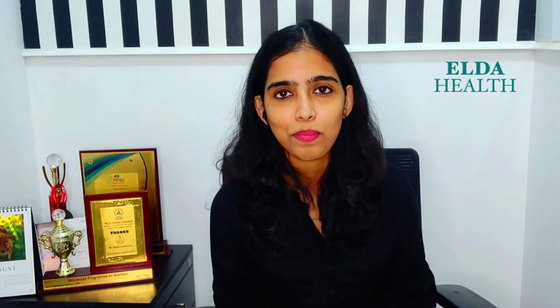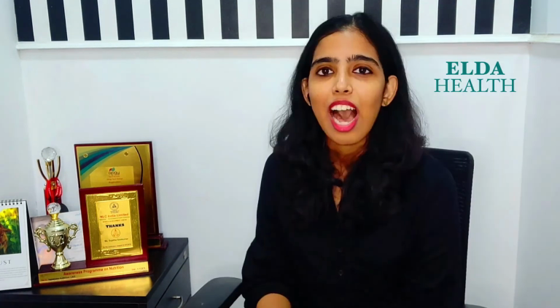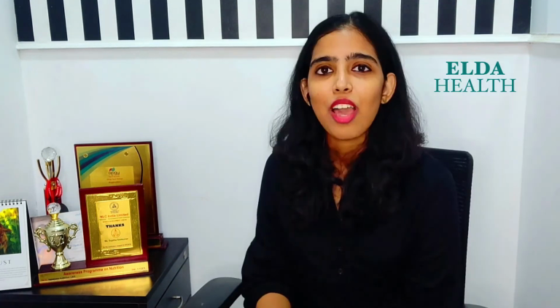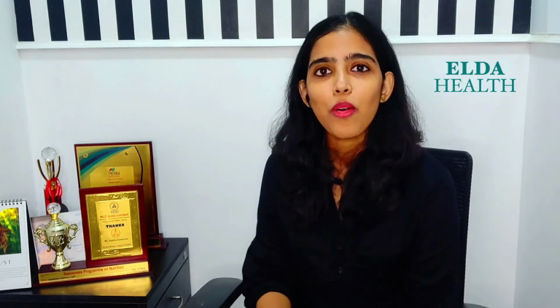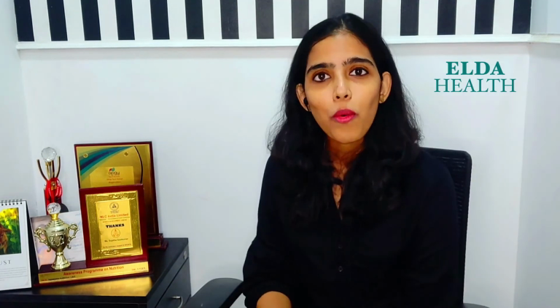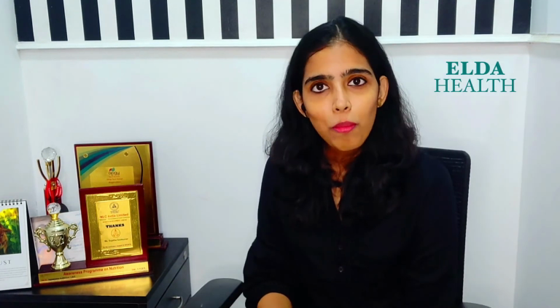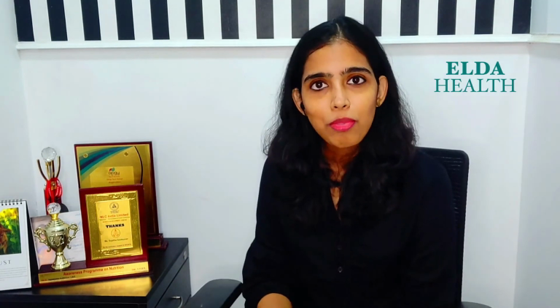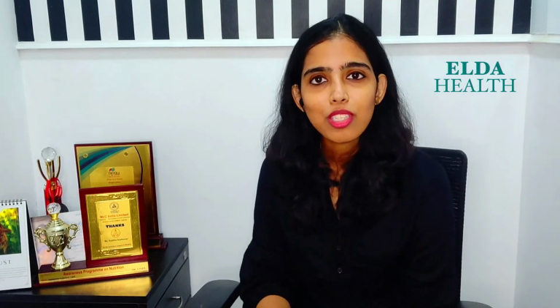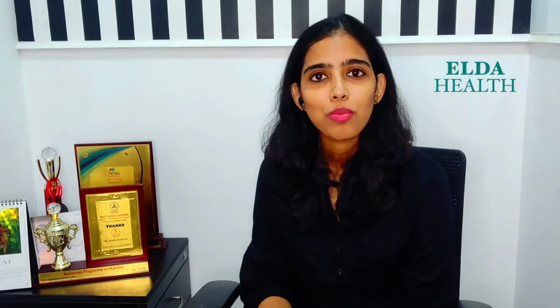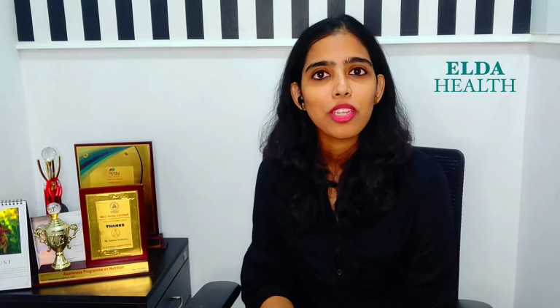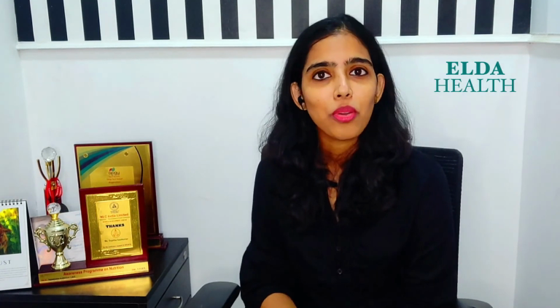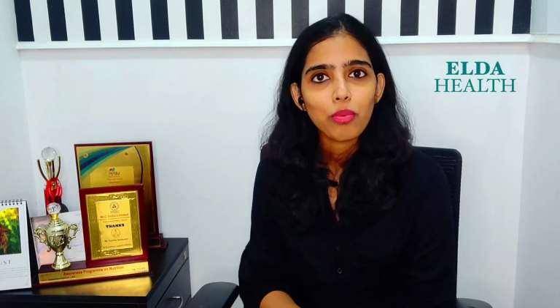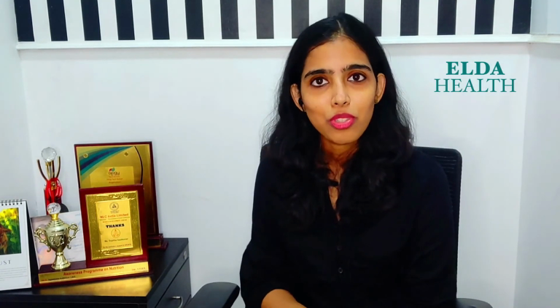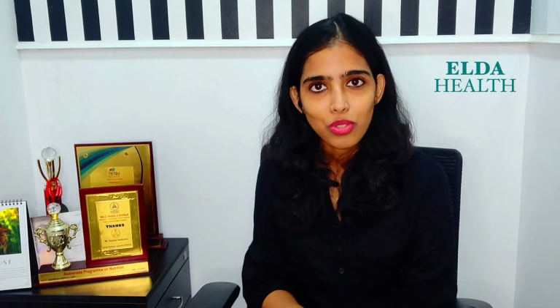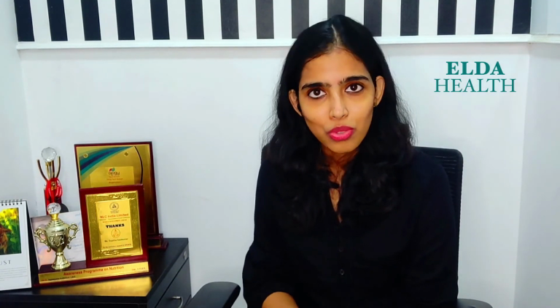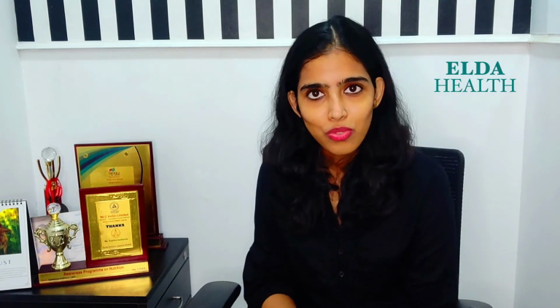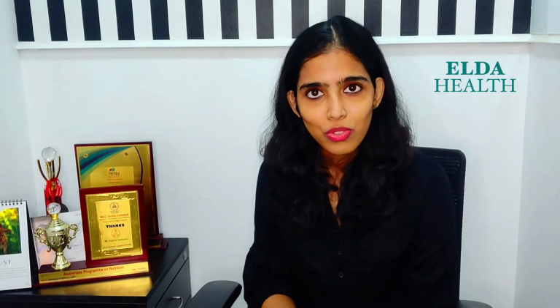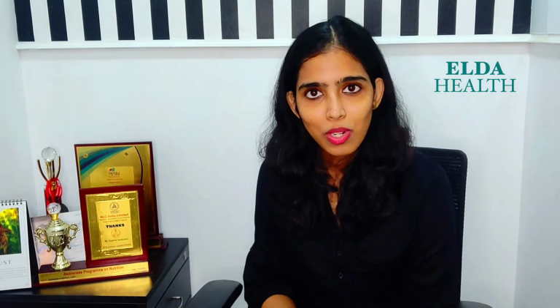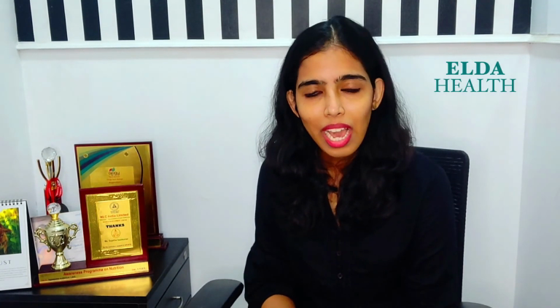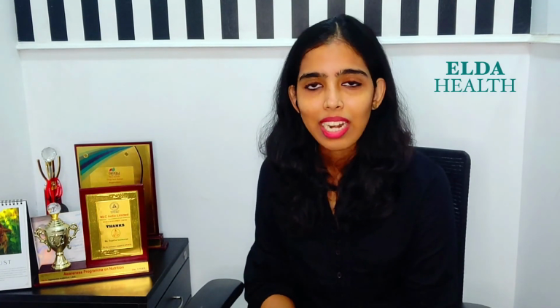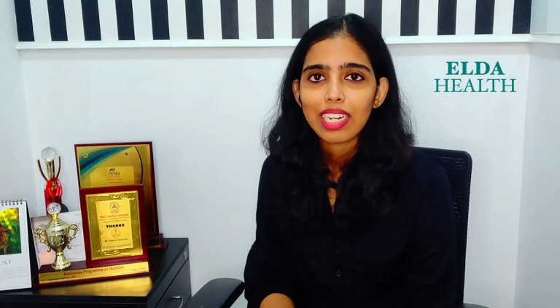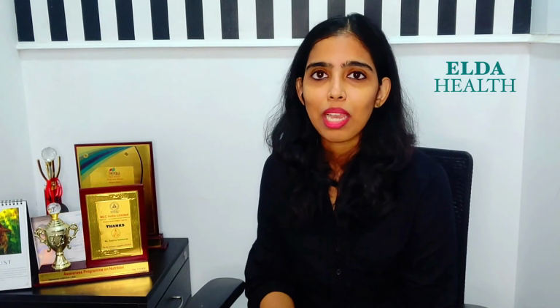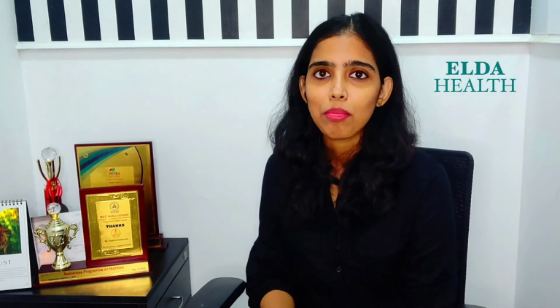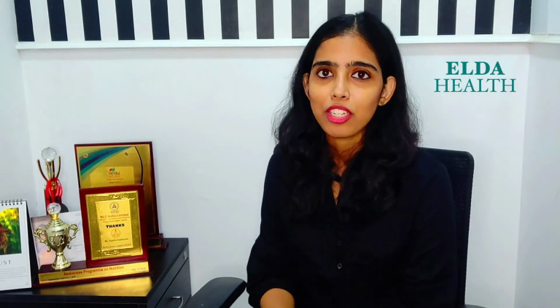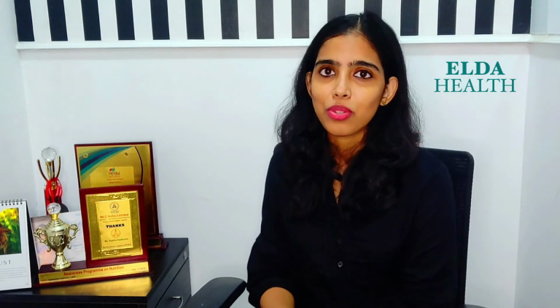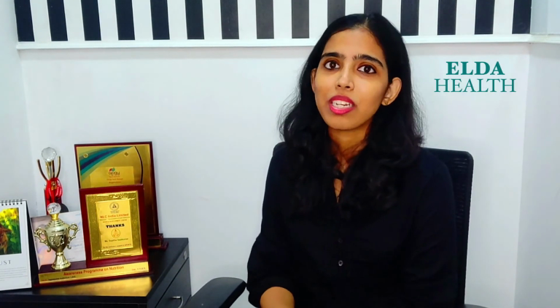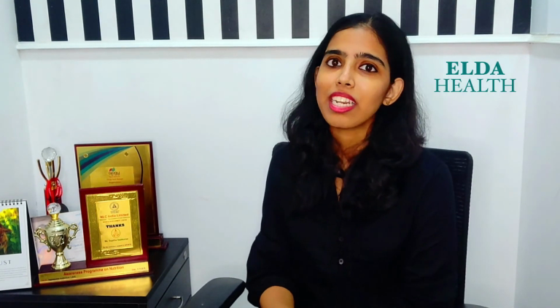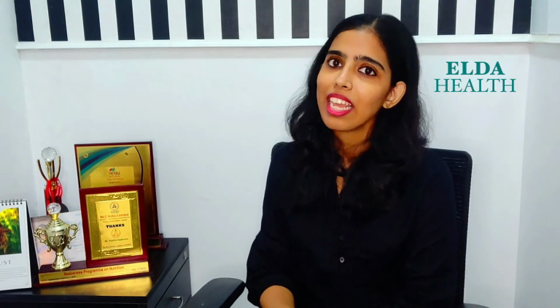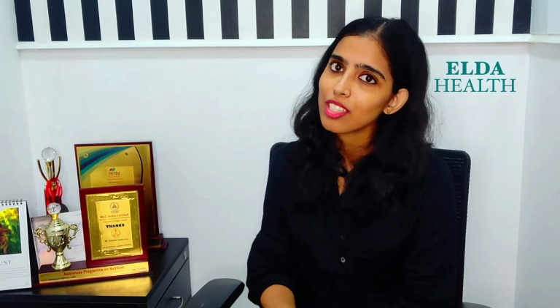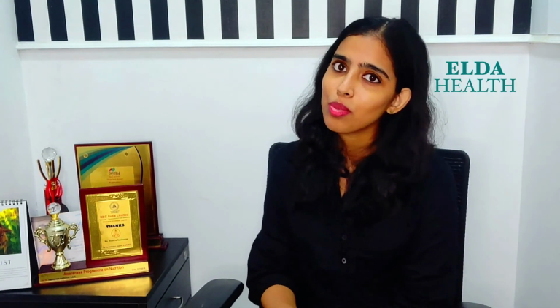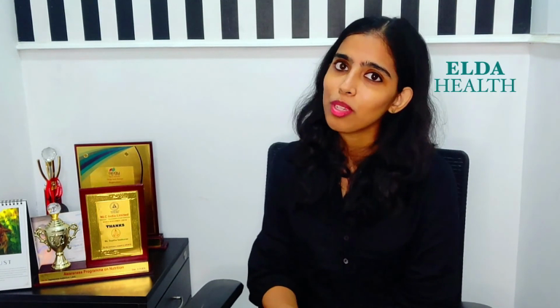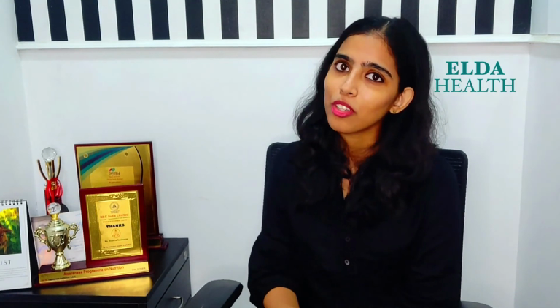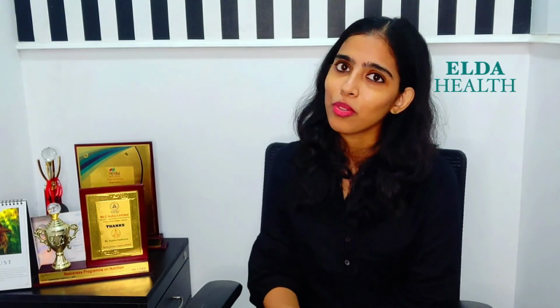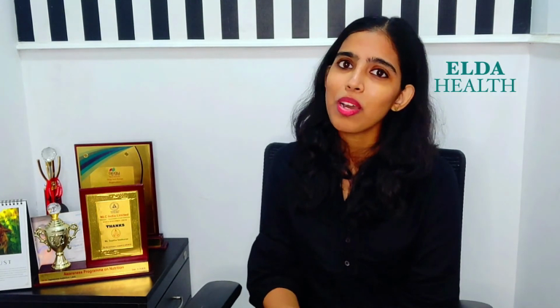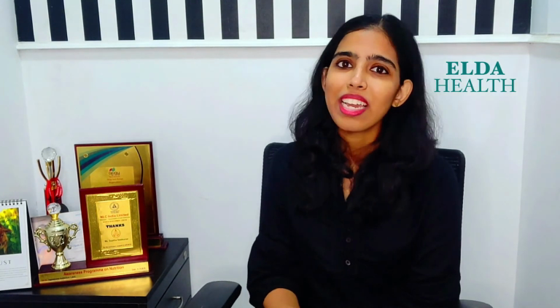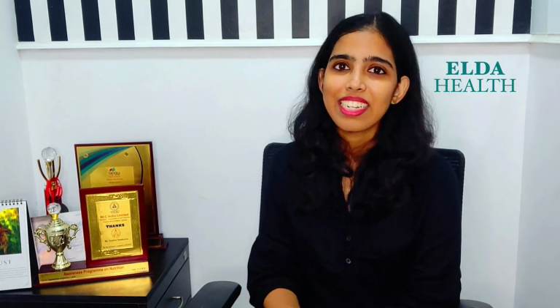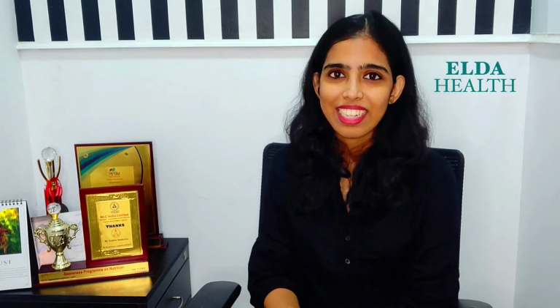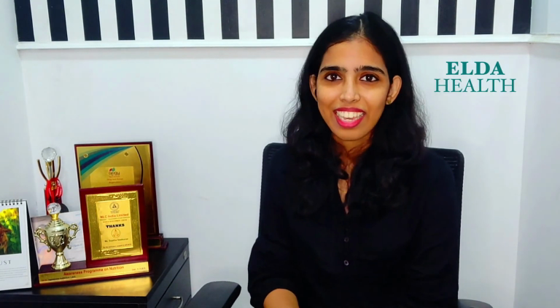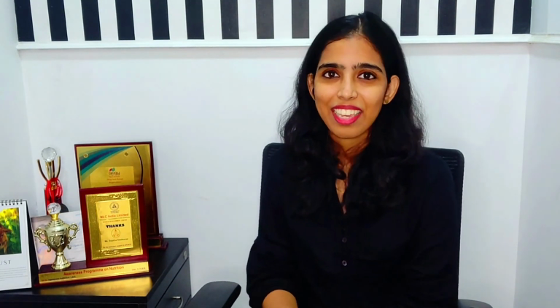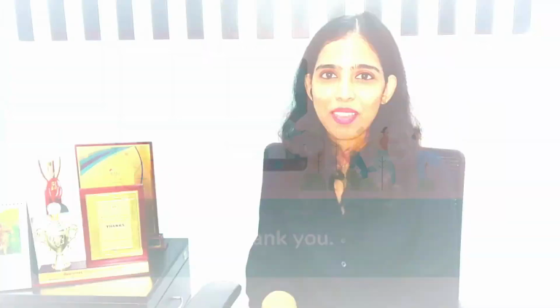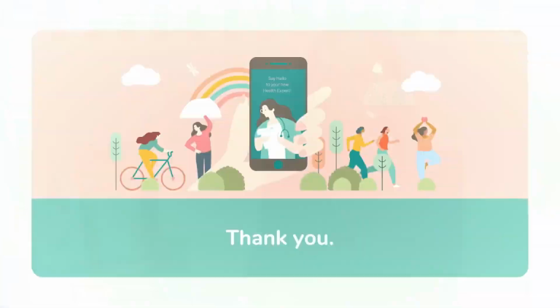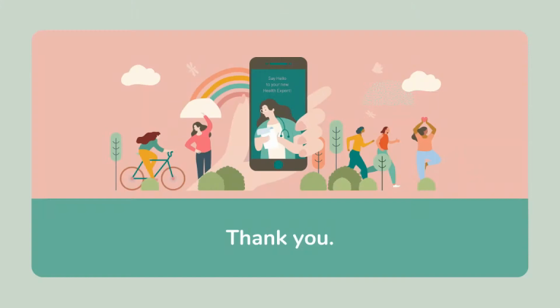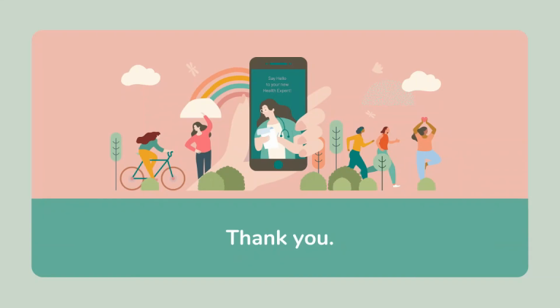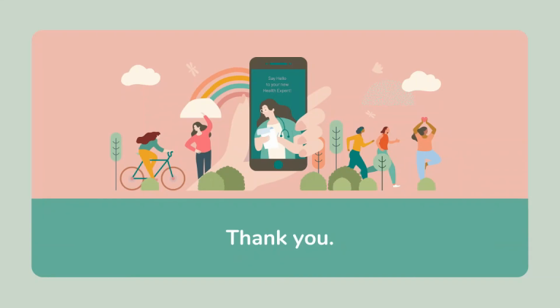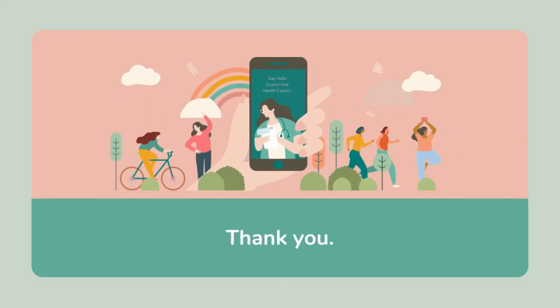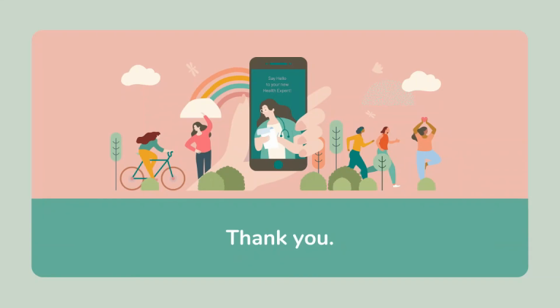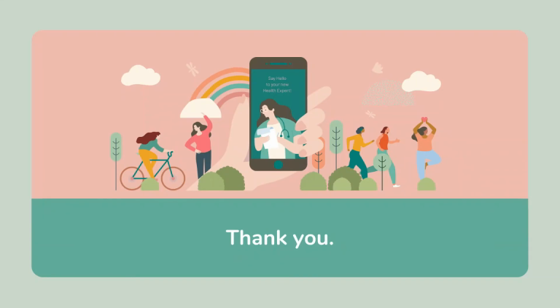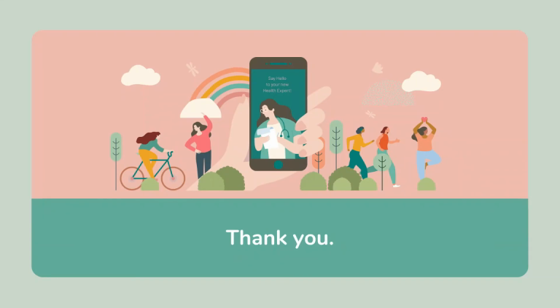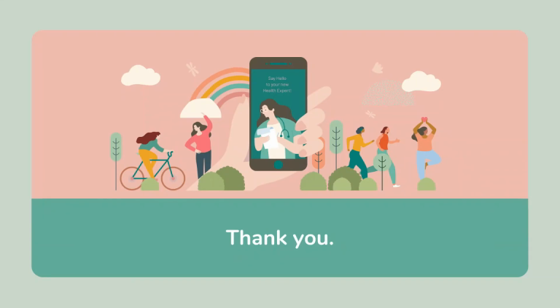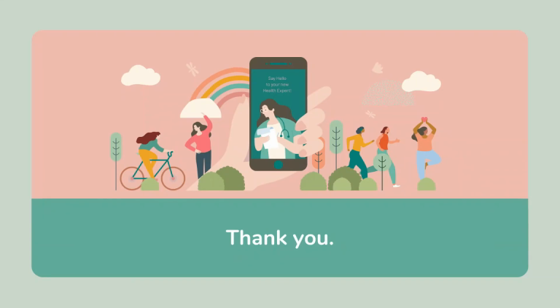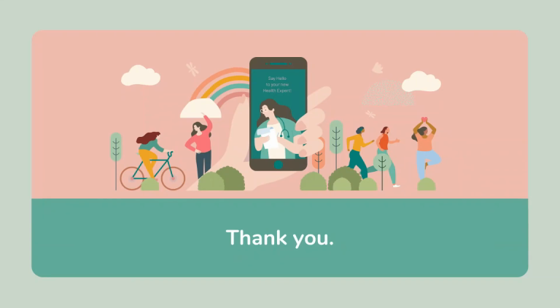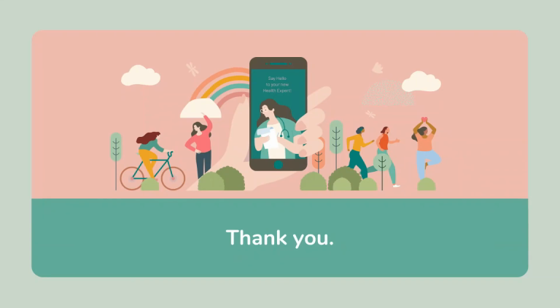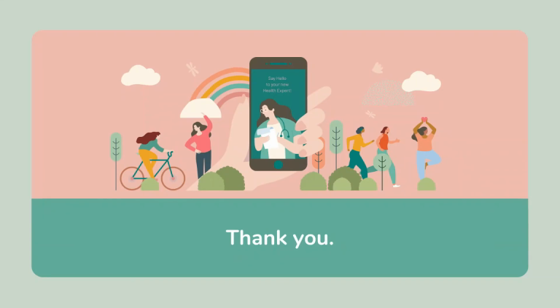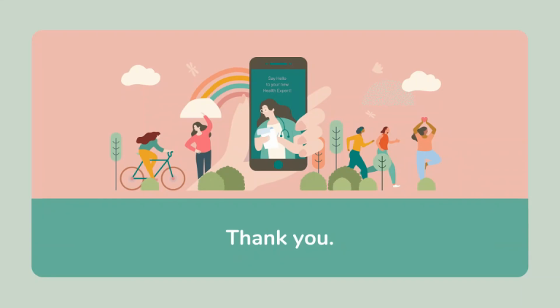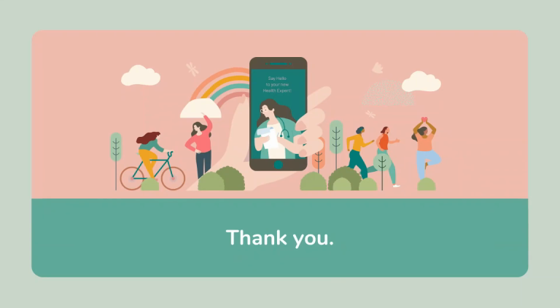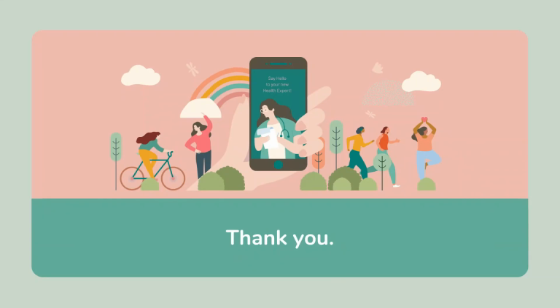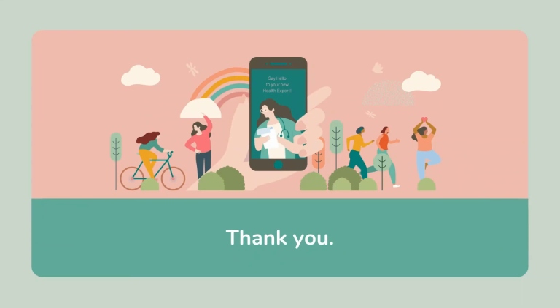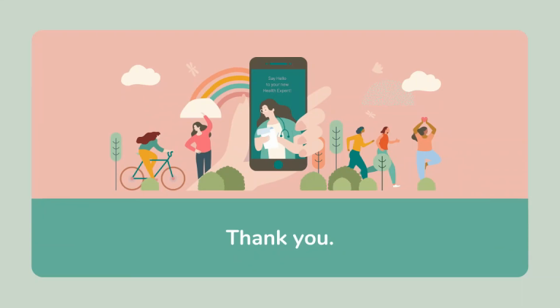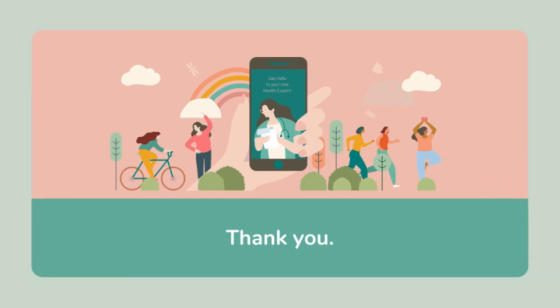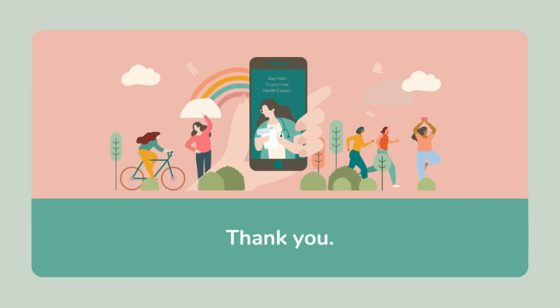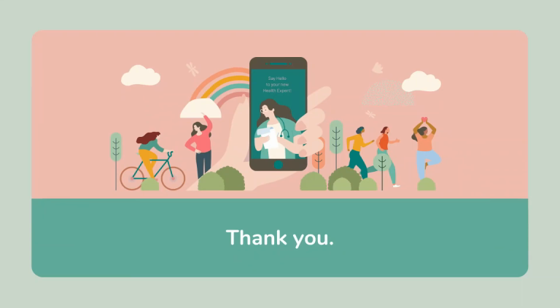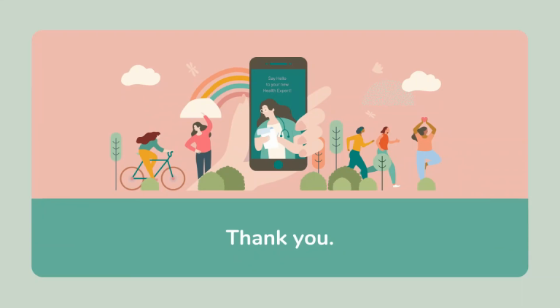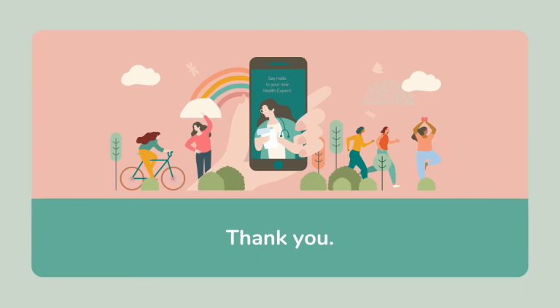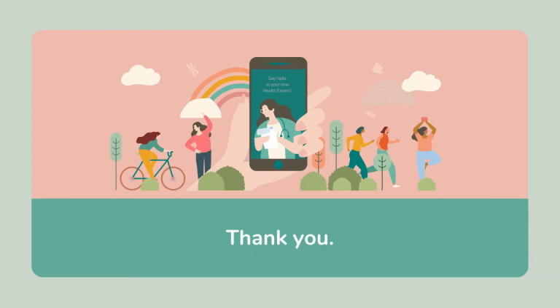I hope this video was useful. Until I meet you in the next video, take care.